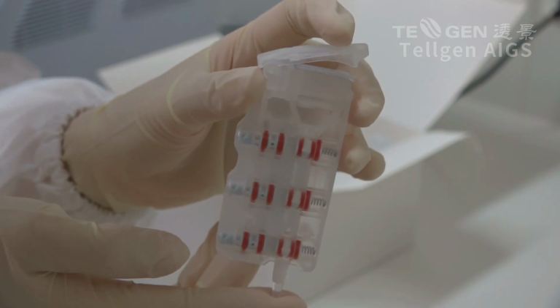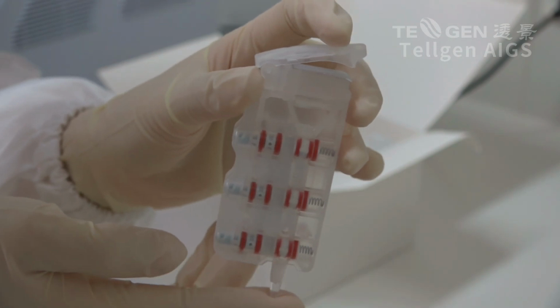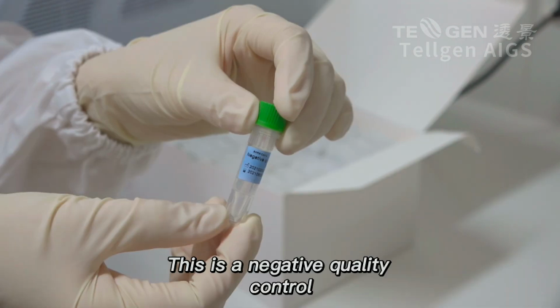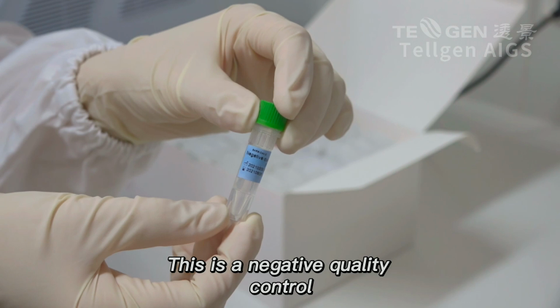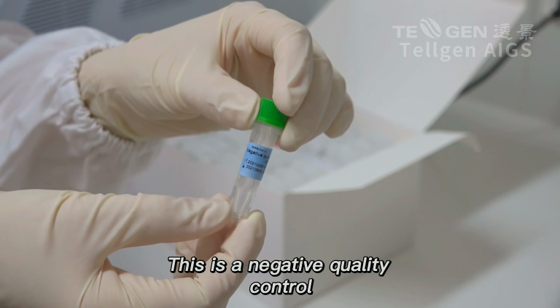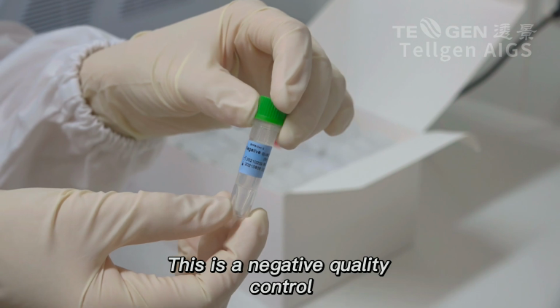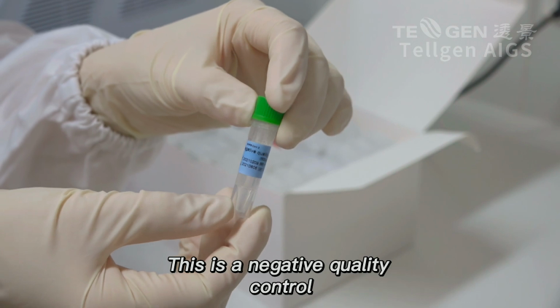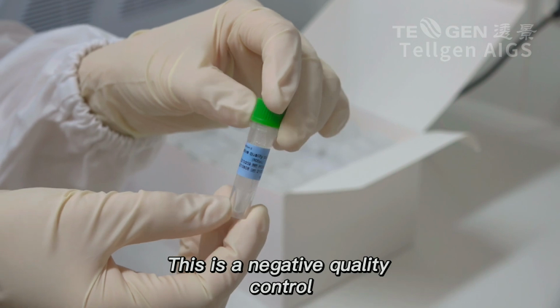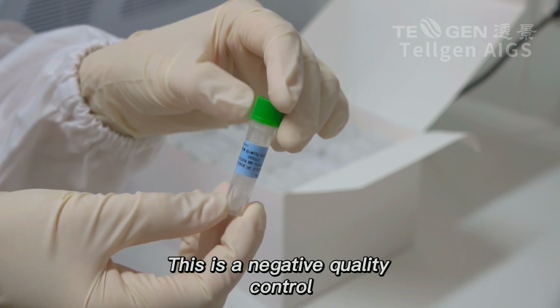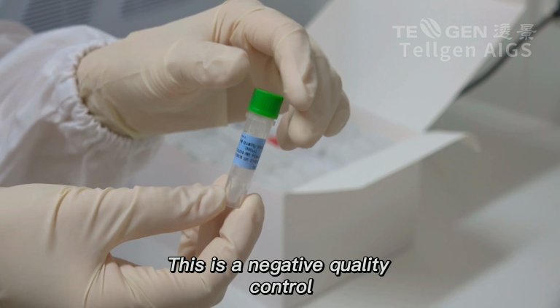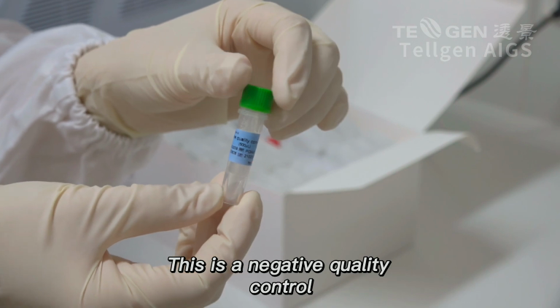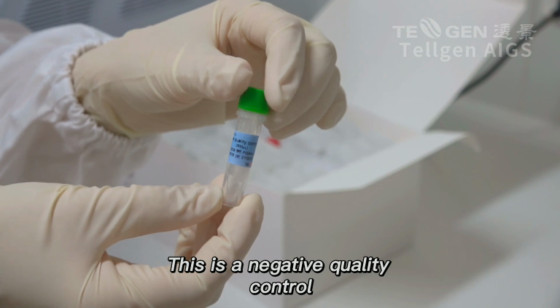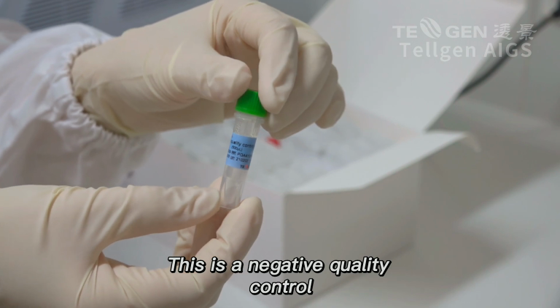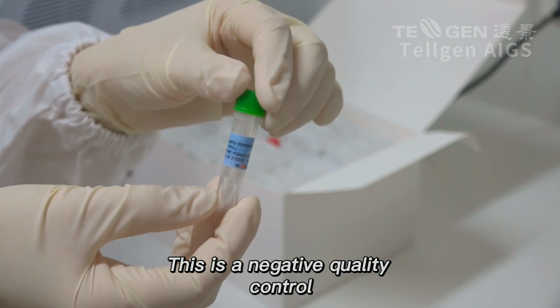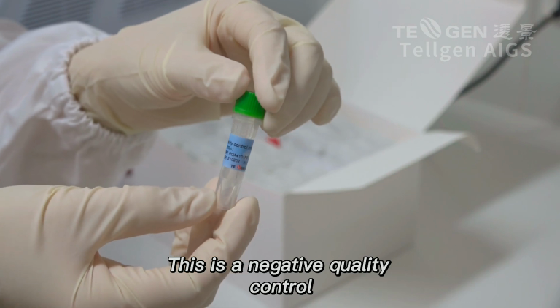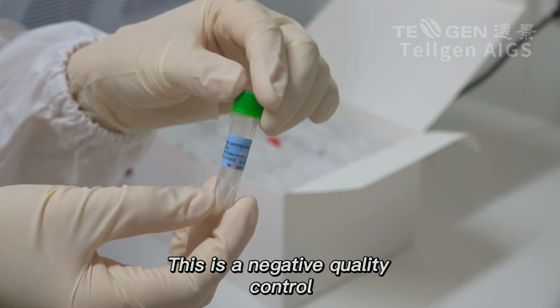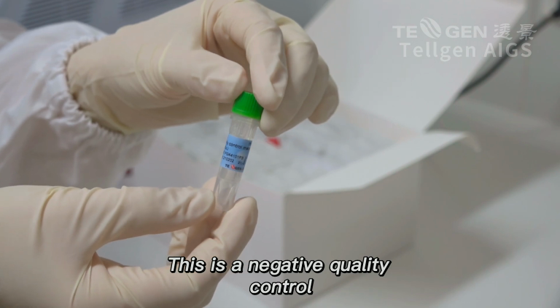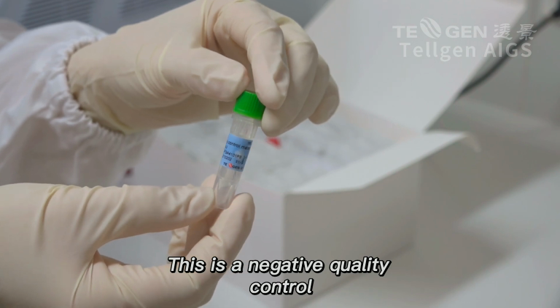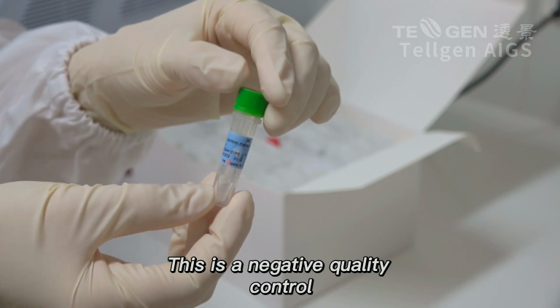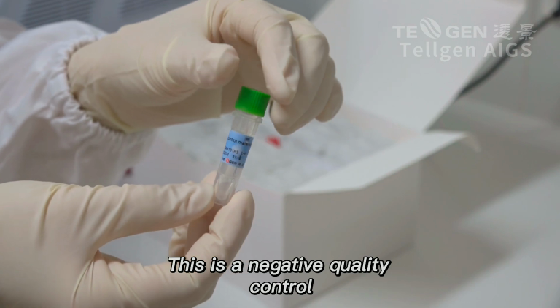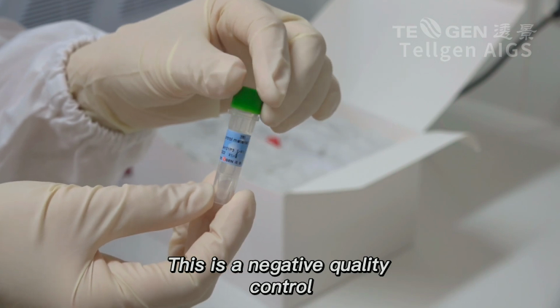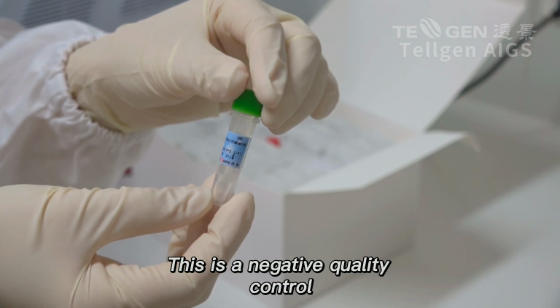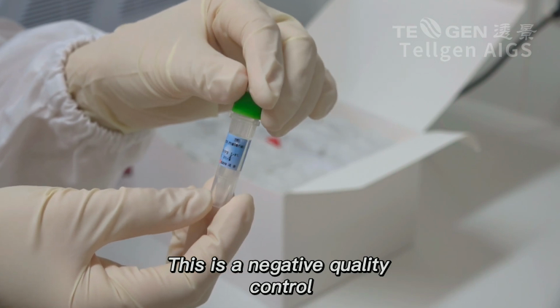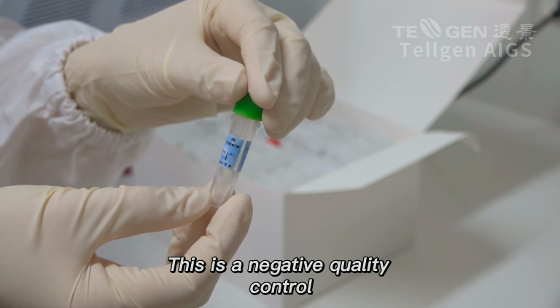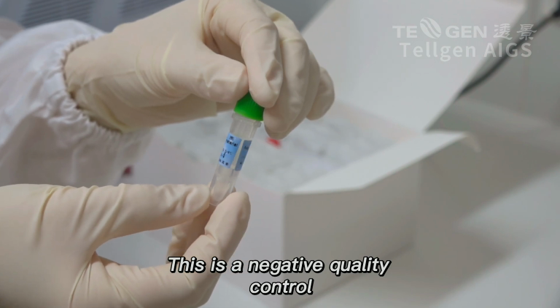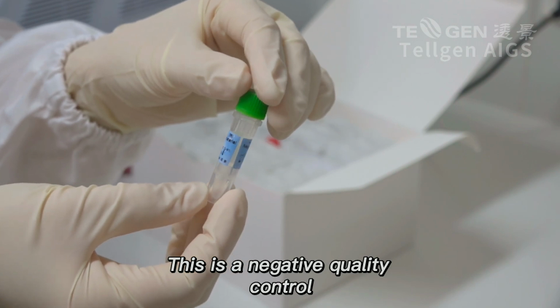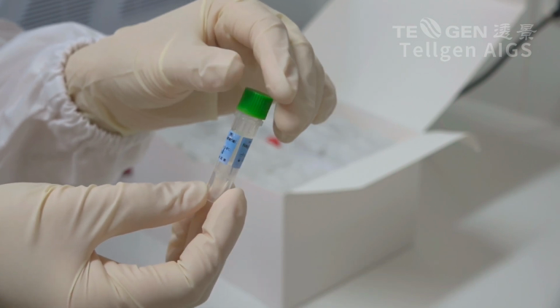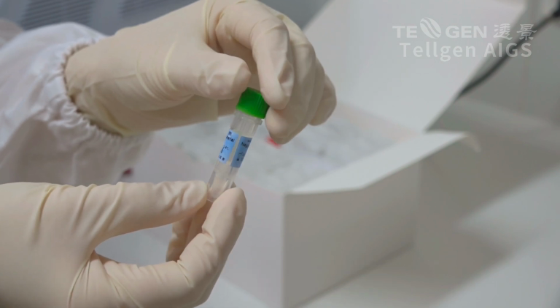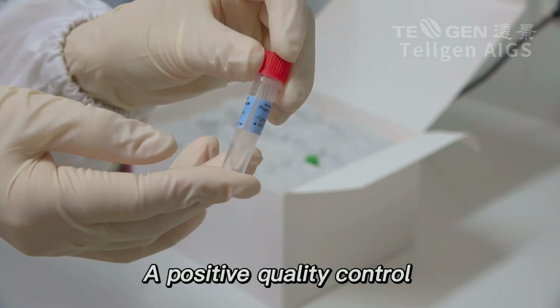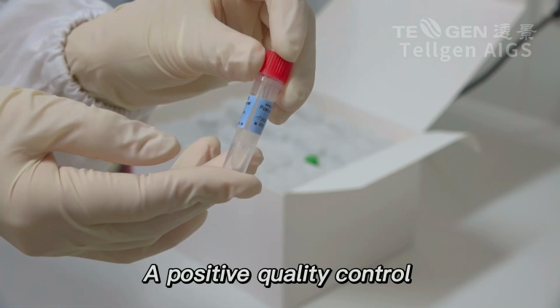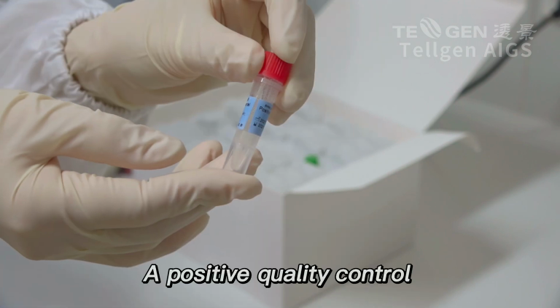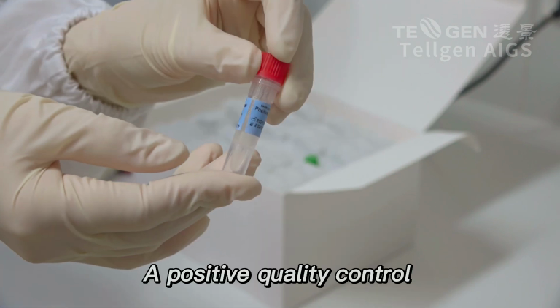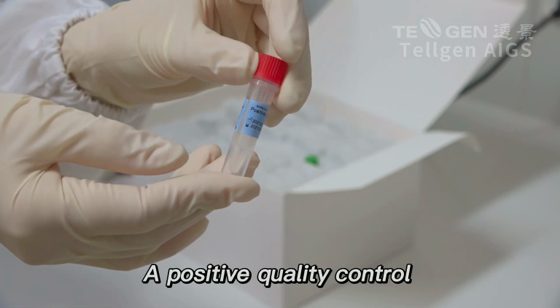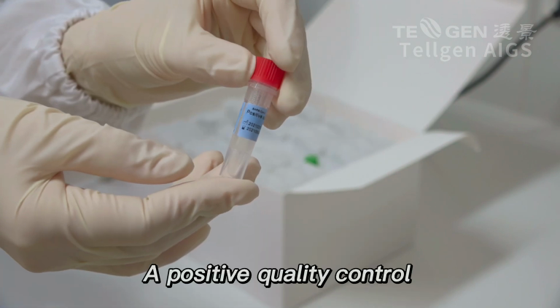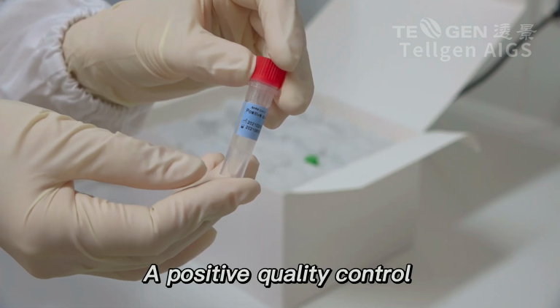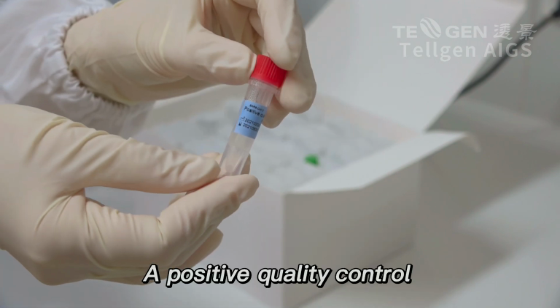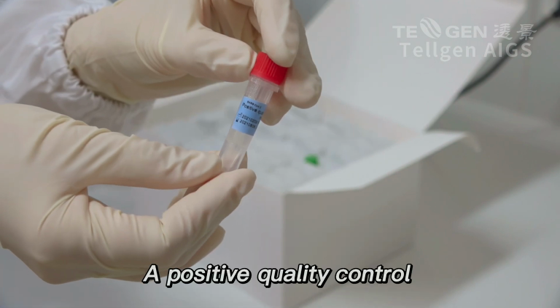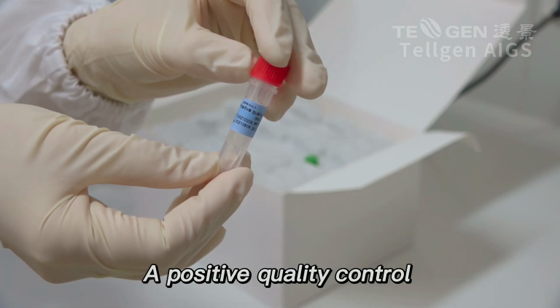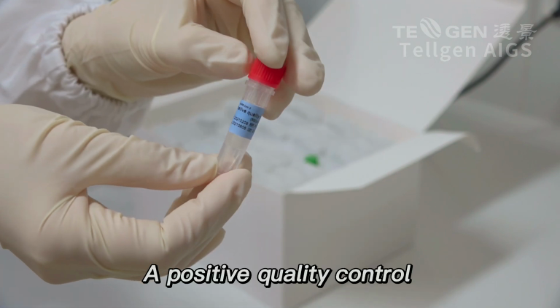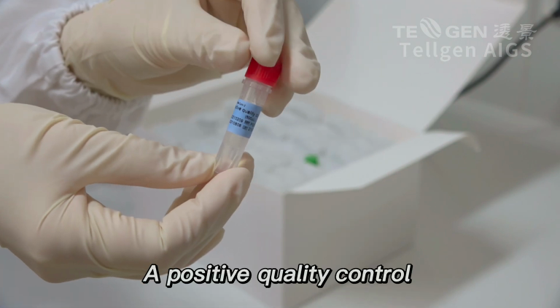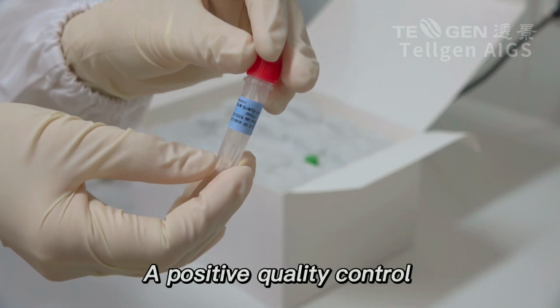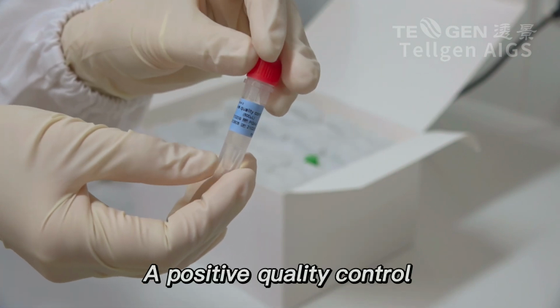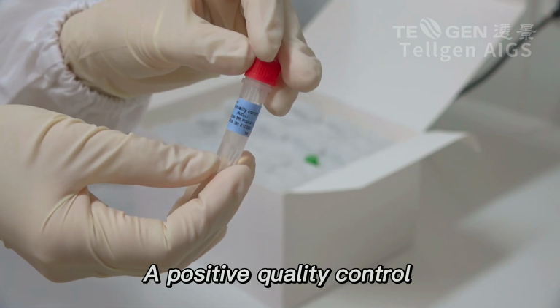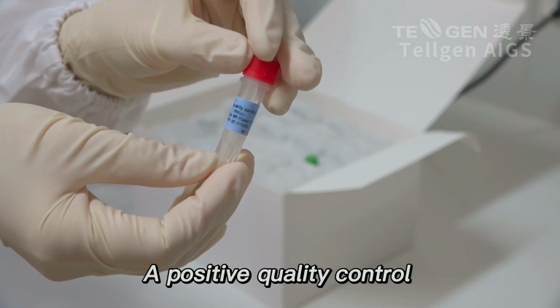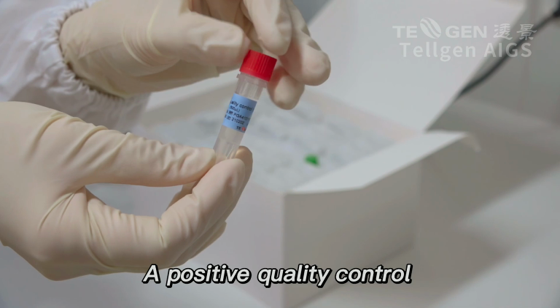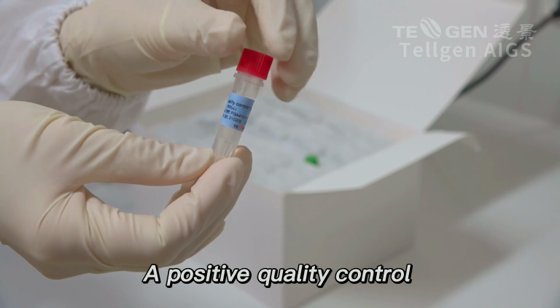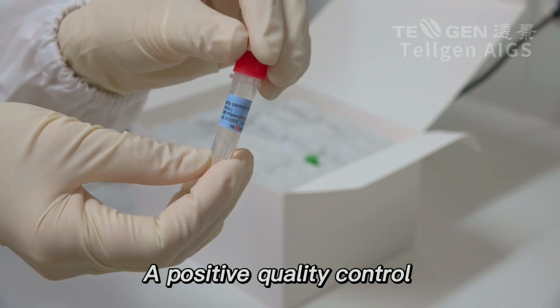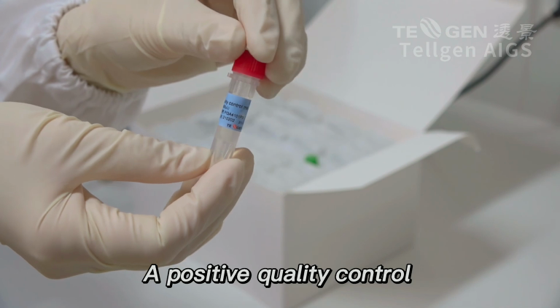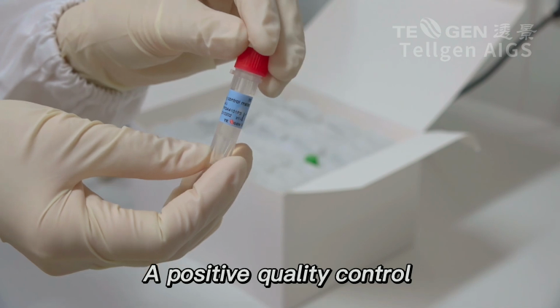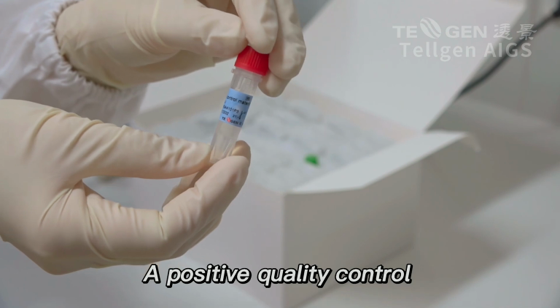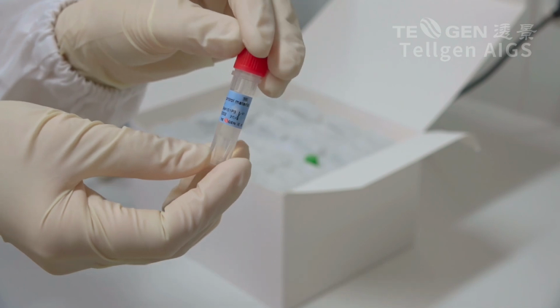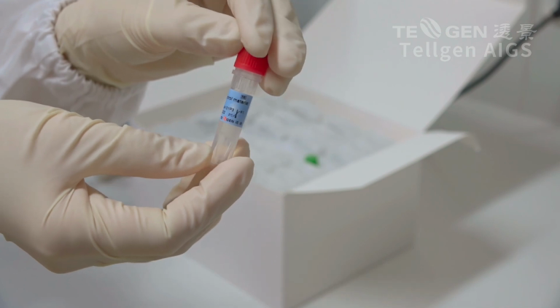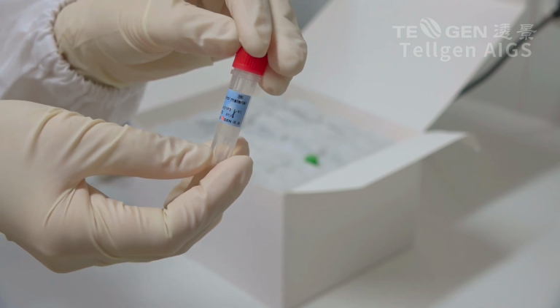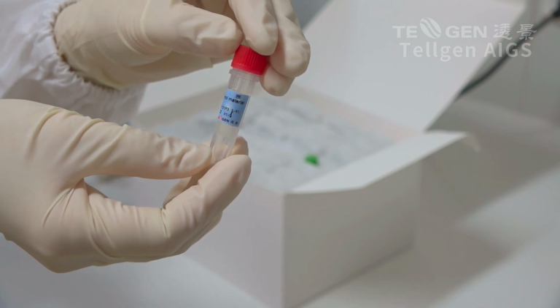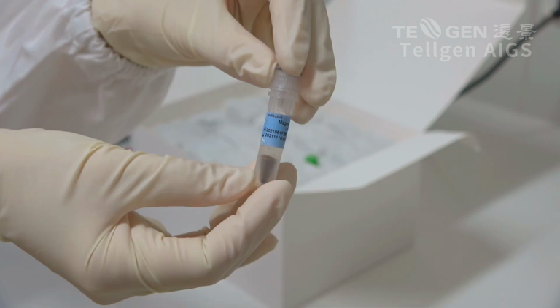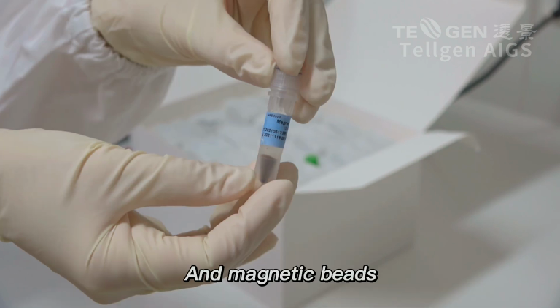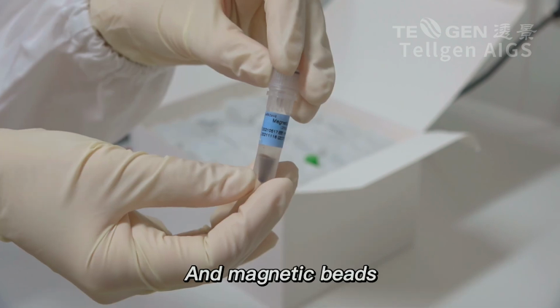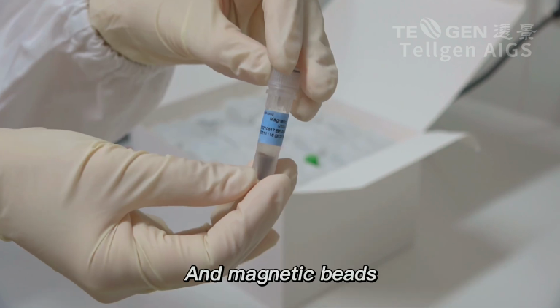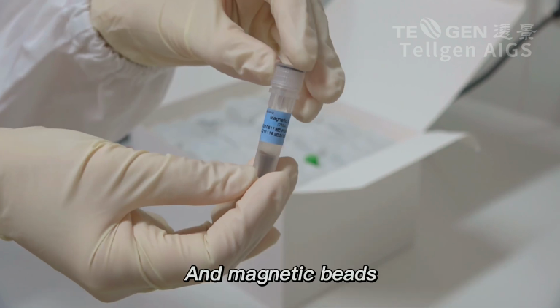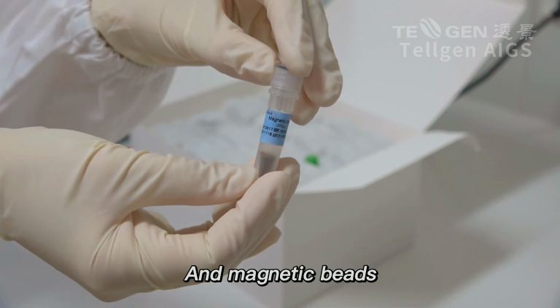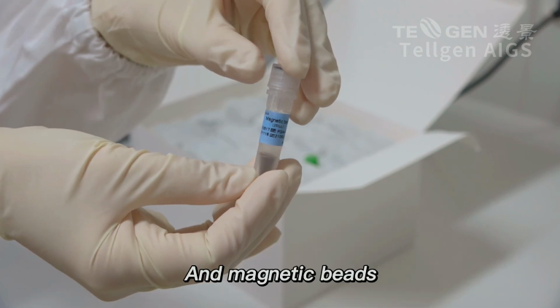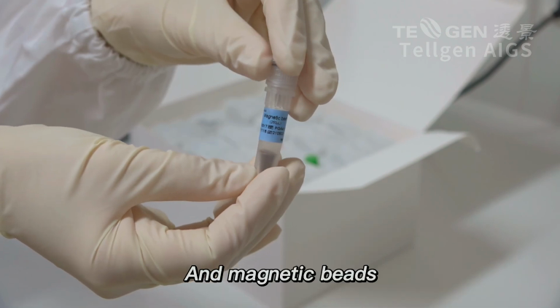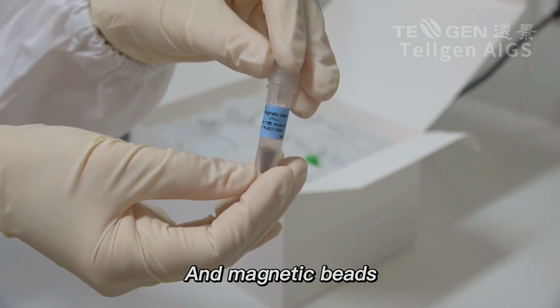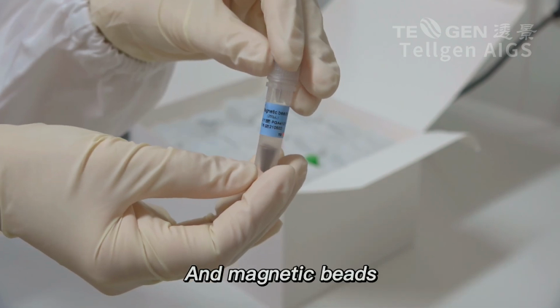This is a negative quality control, a positive quality control, and magnetic beads.